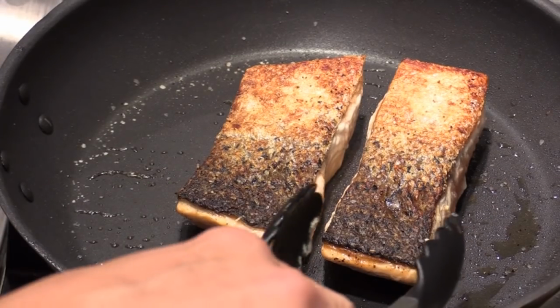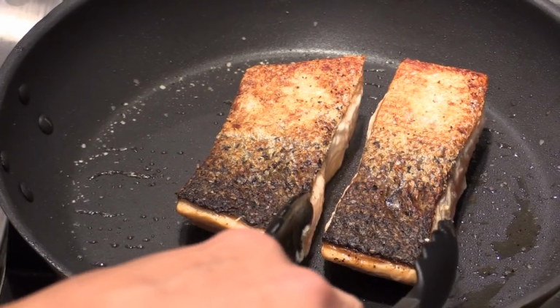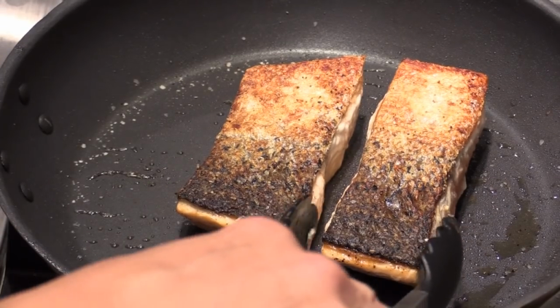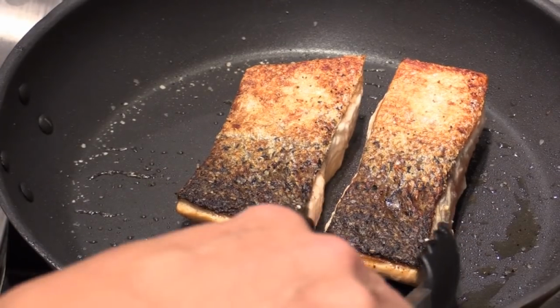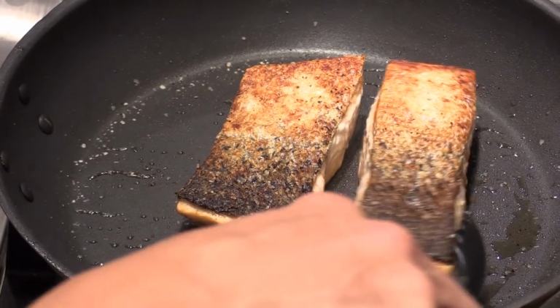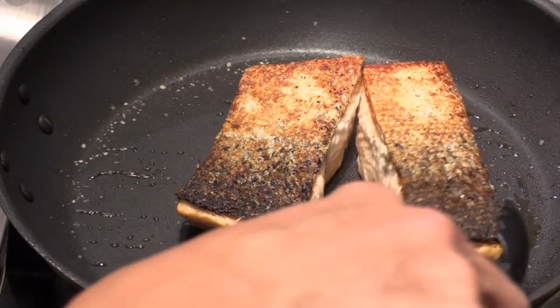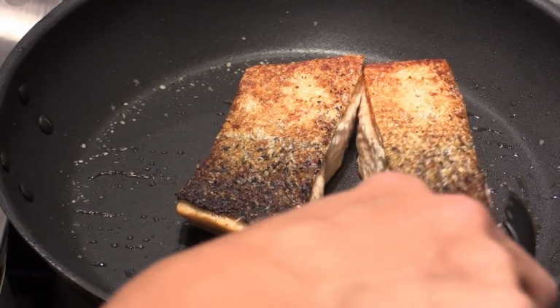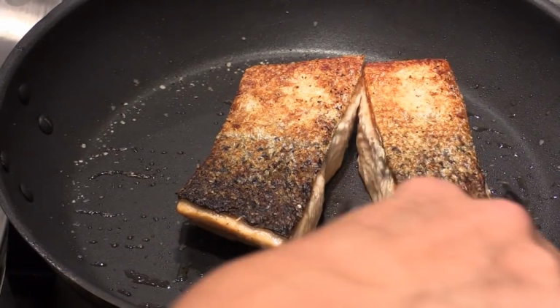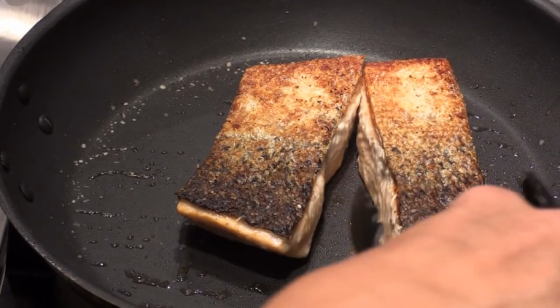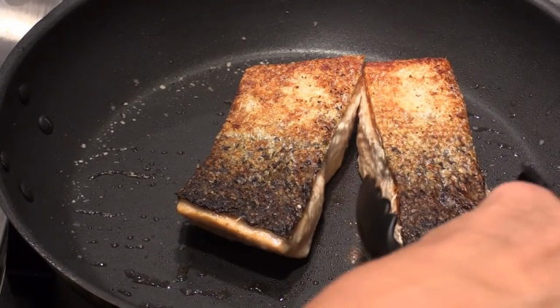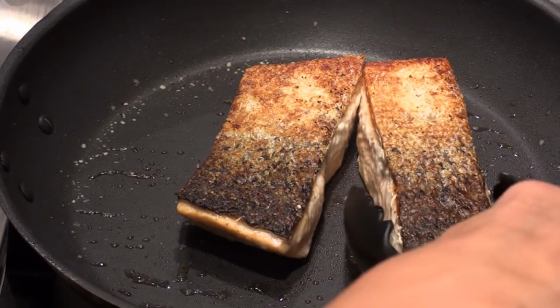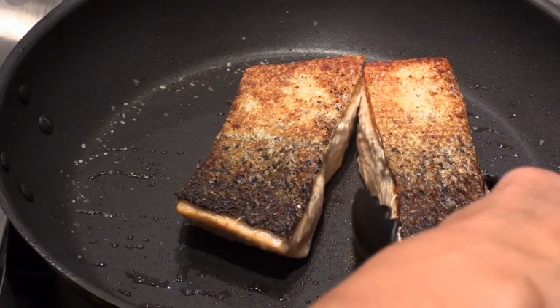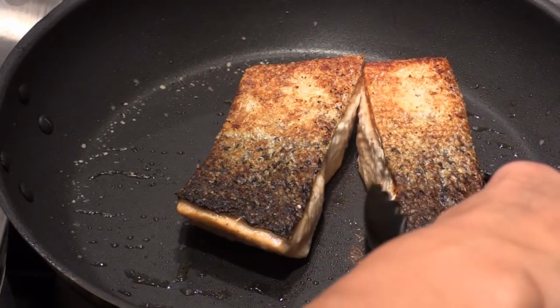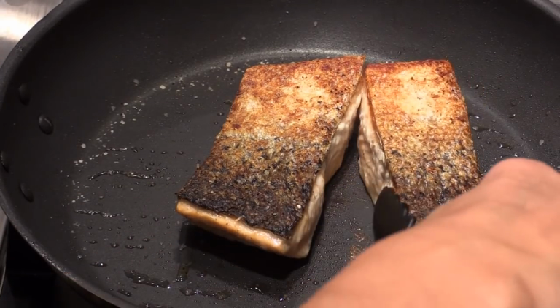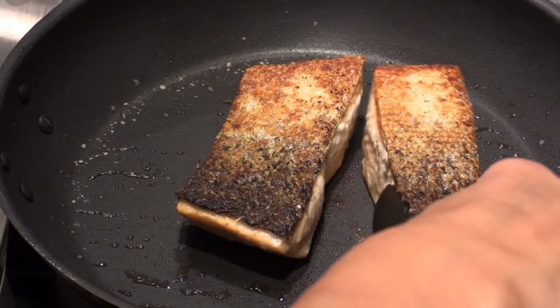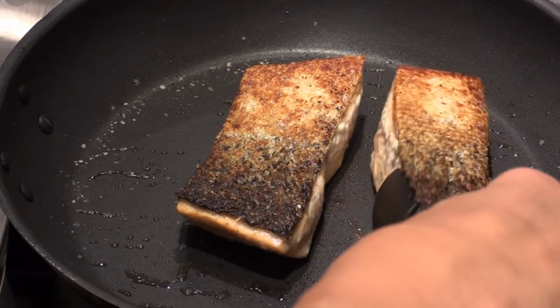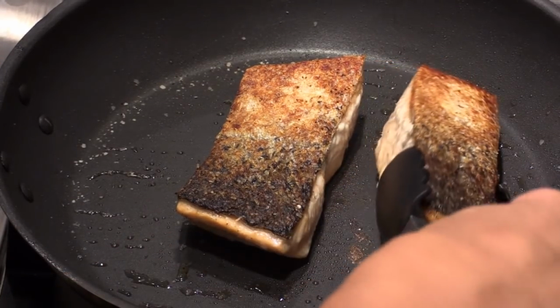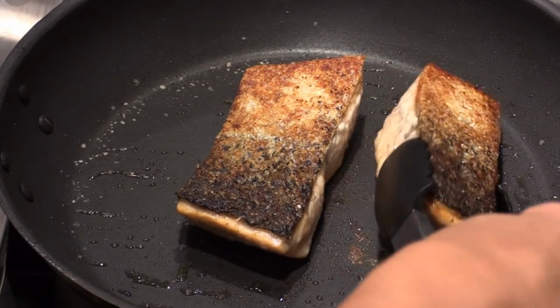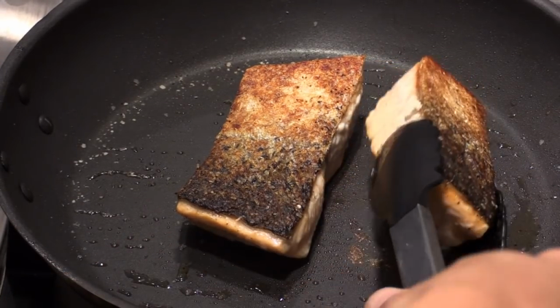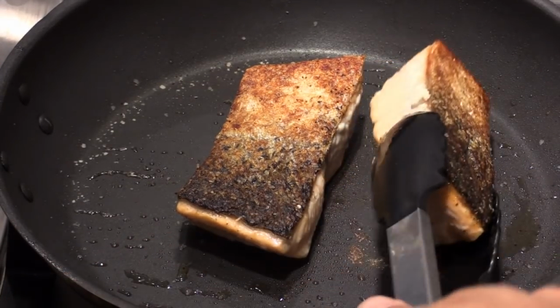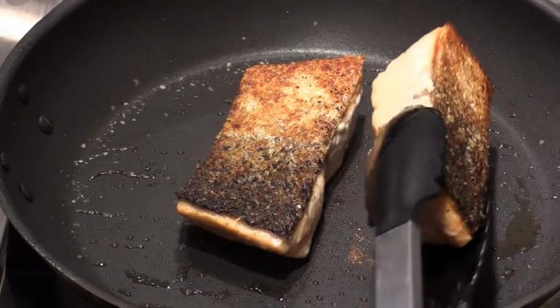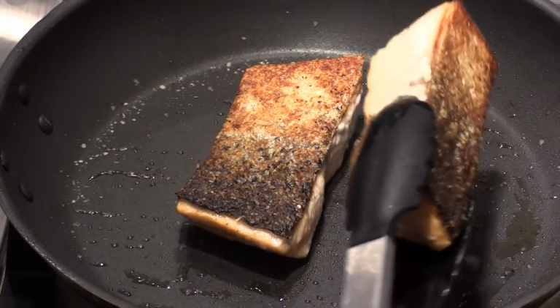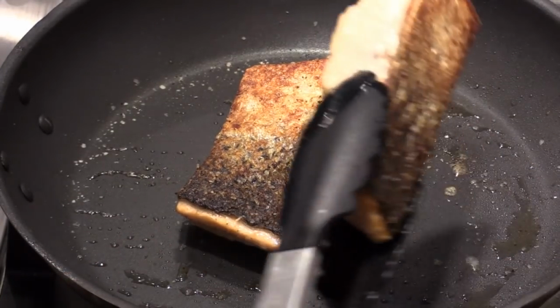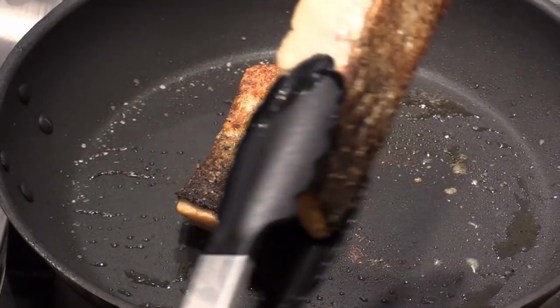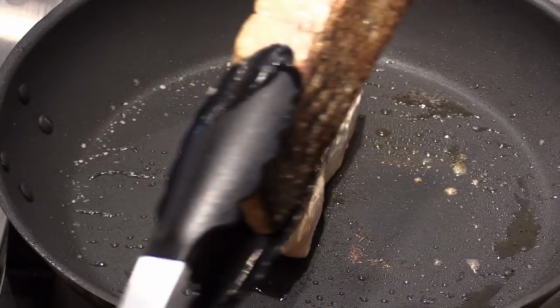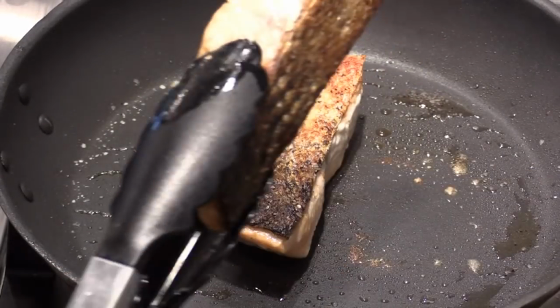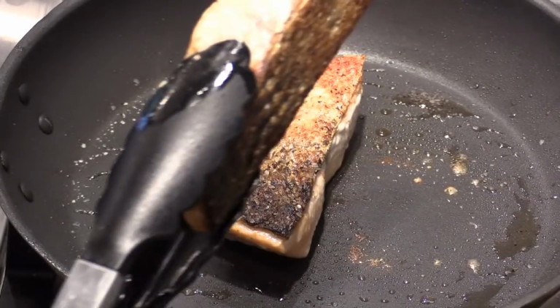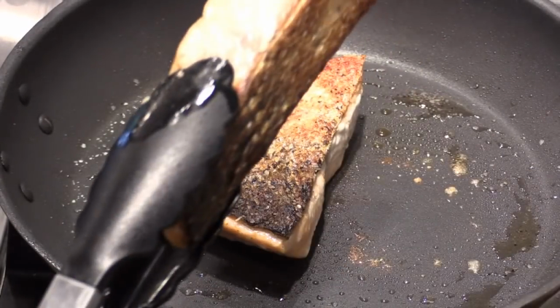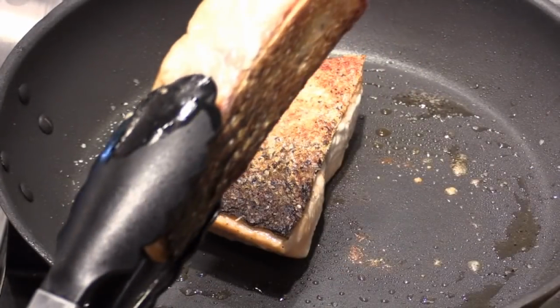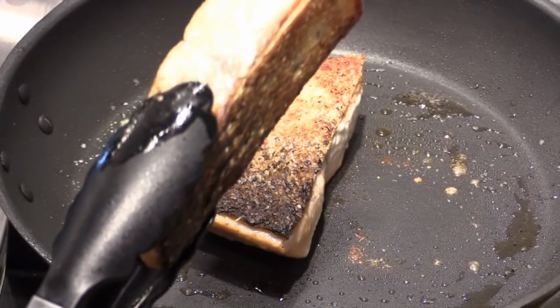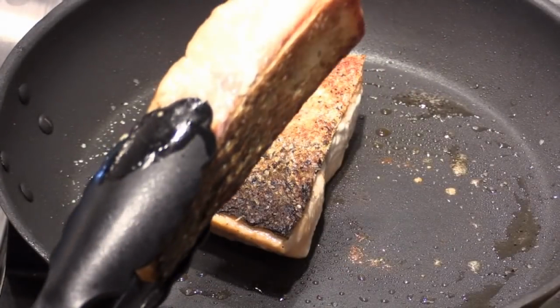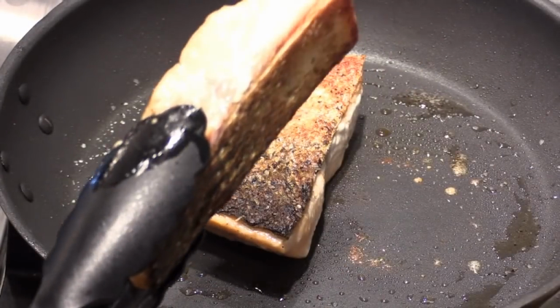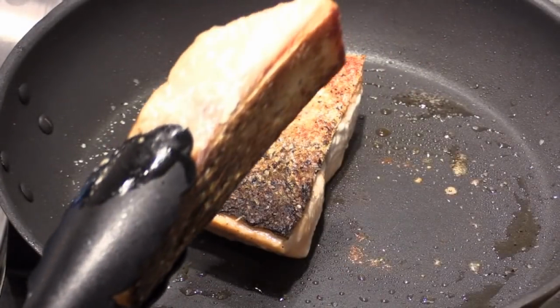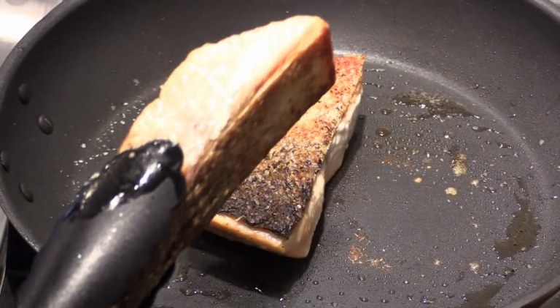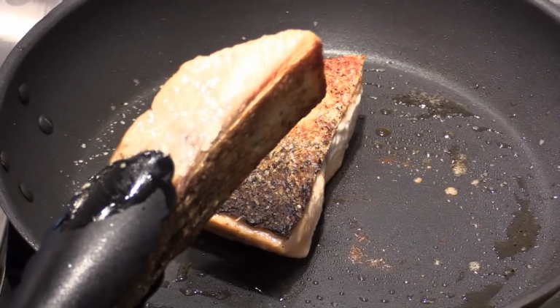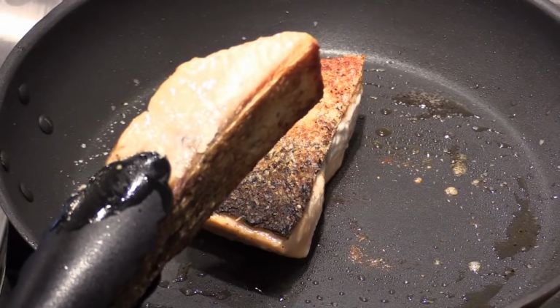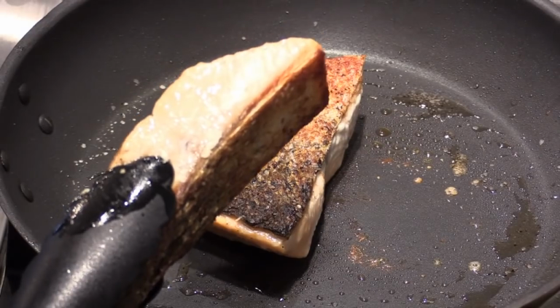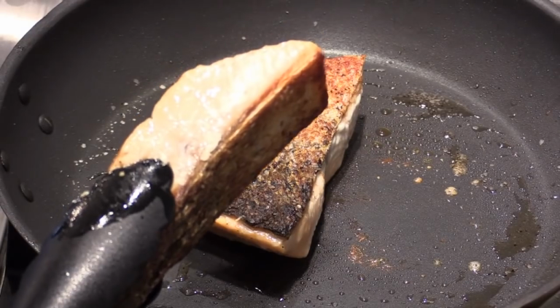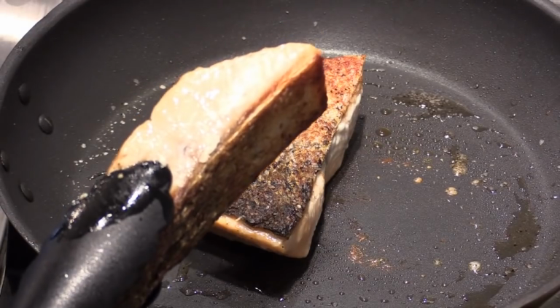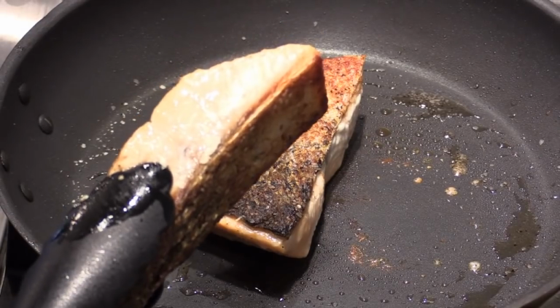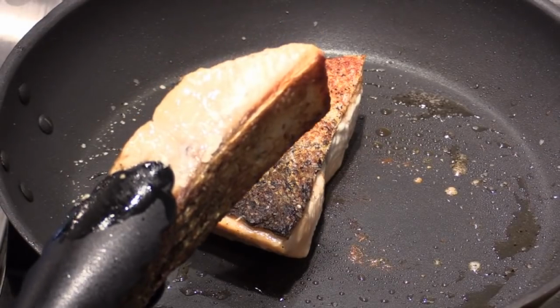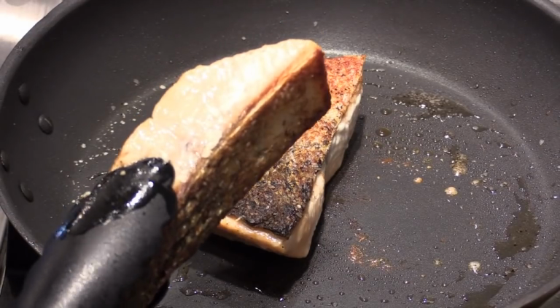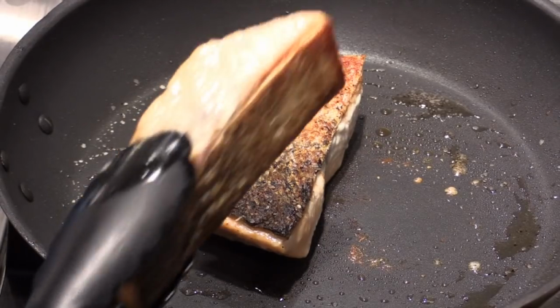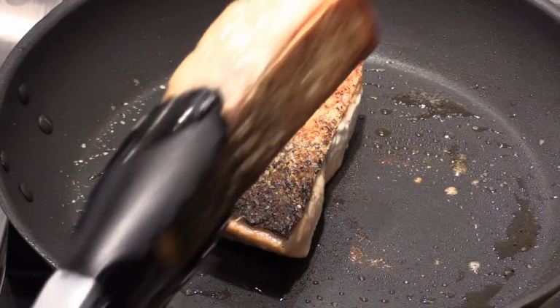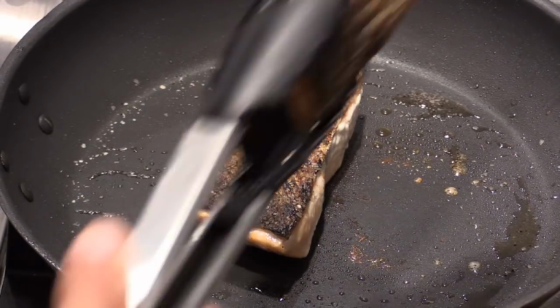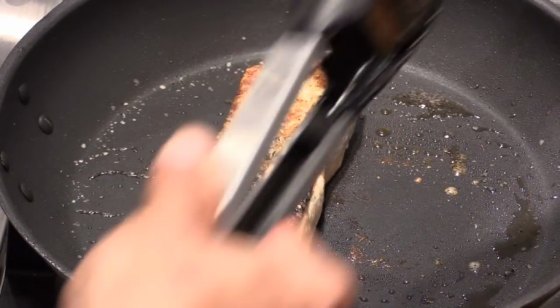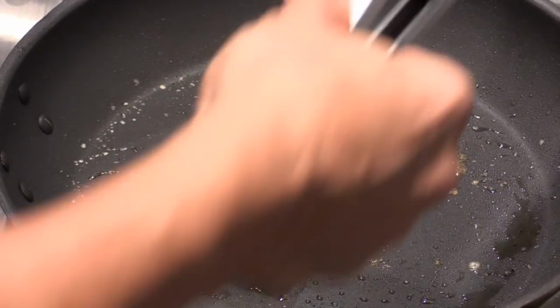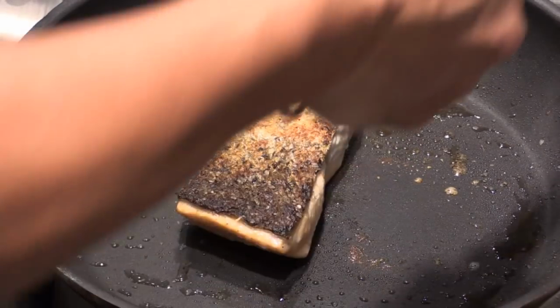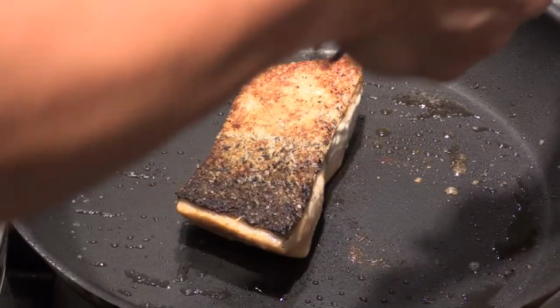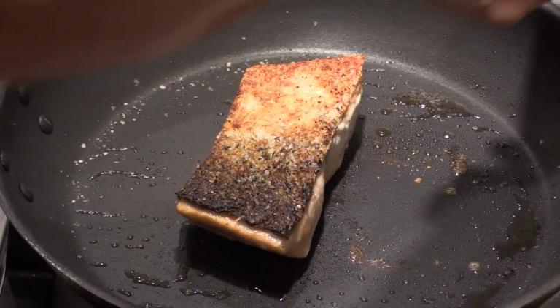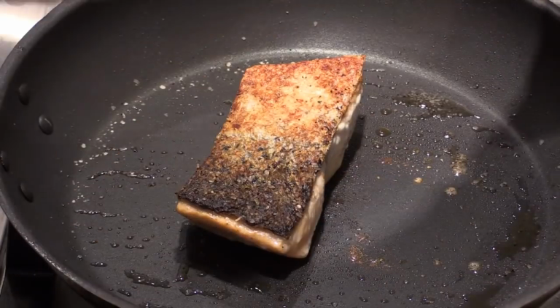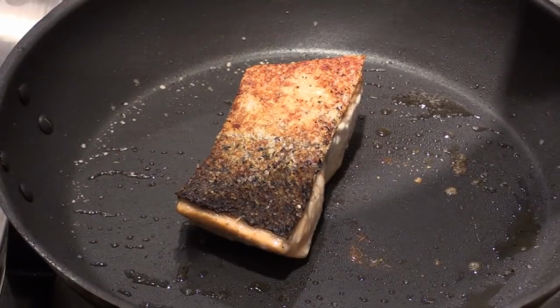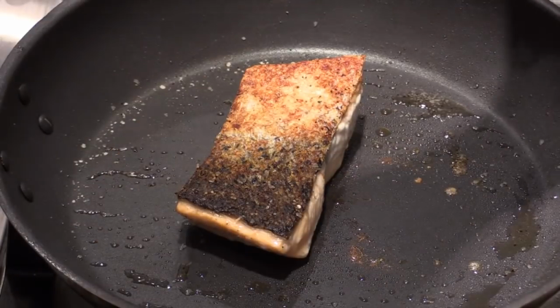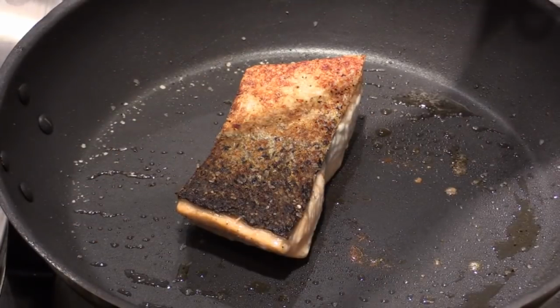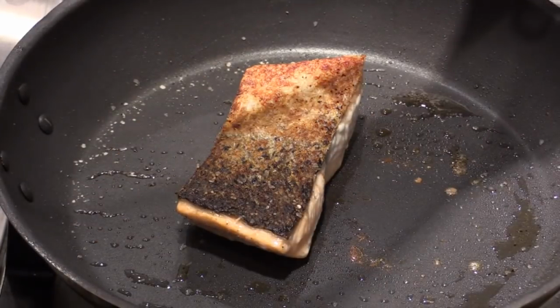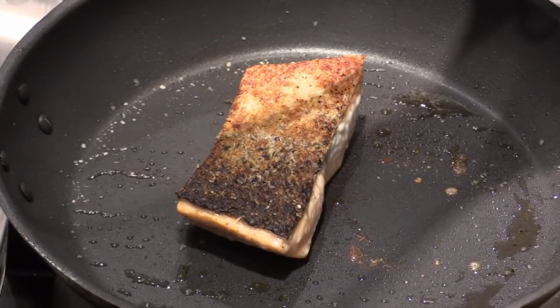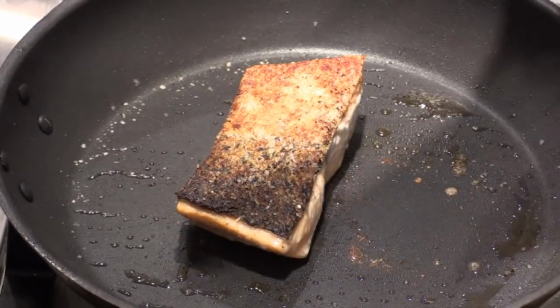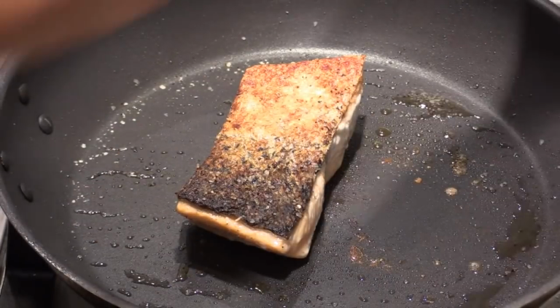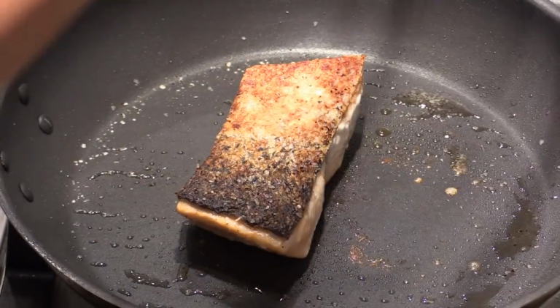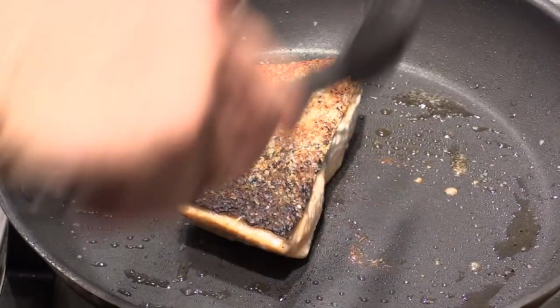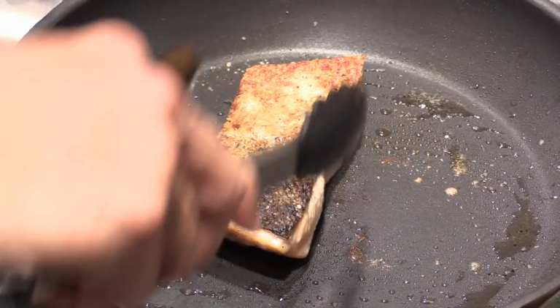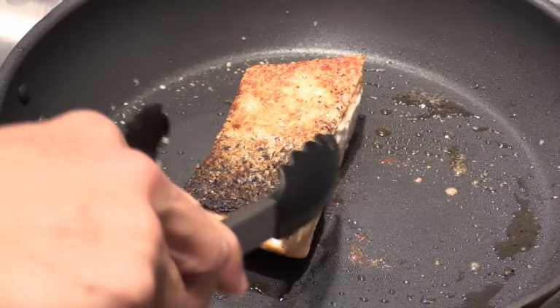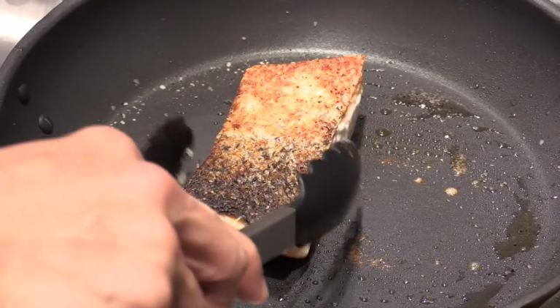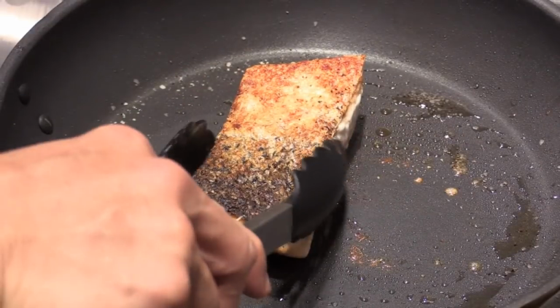Once I see all the color change — not bright pink anymore — this is good. I take it out and set it on the side. But the inside is still raw.